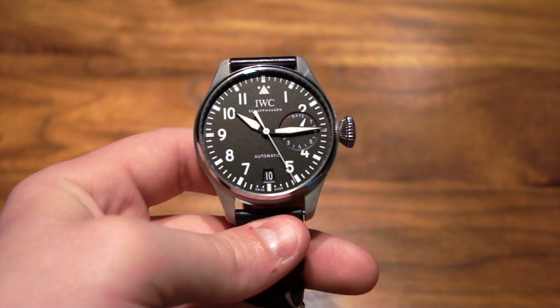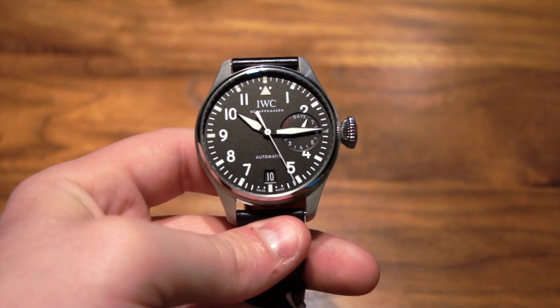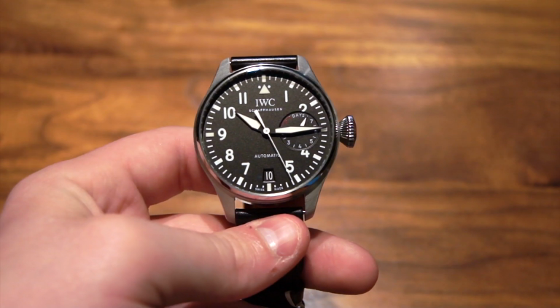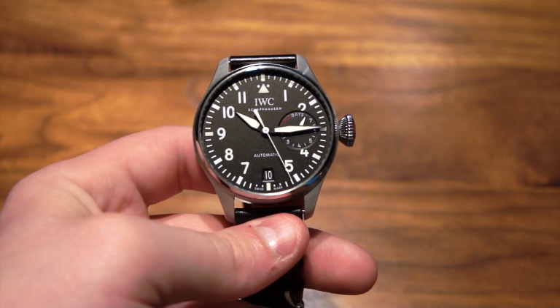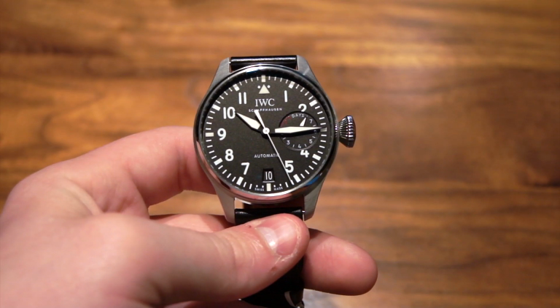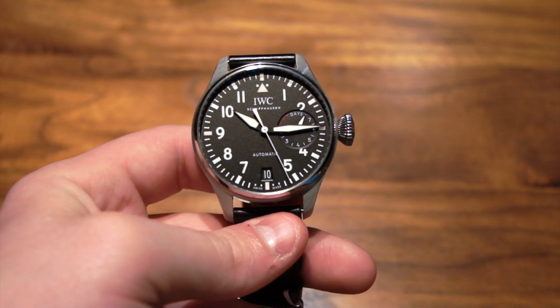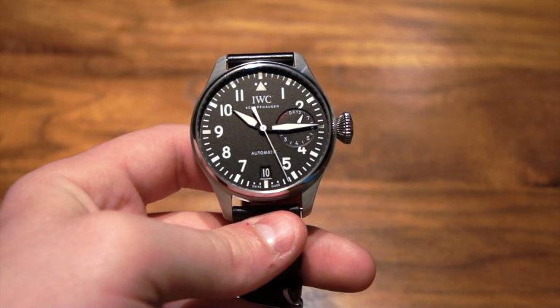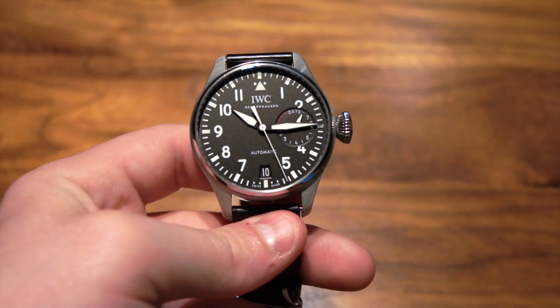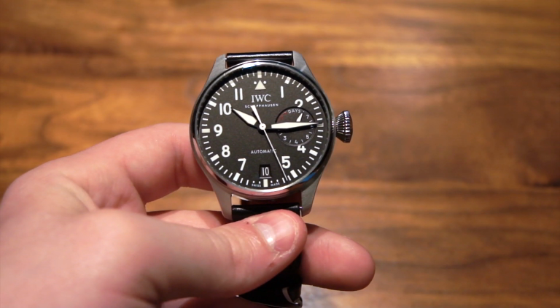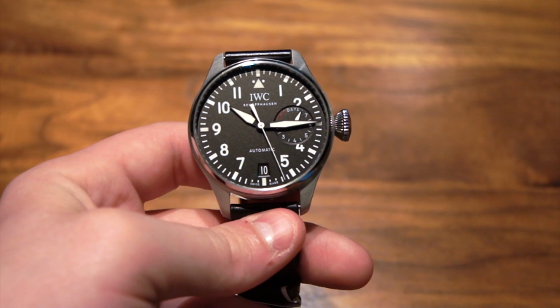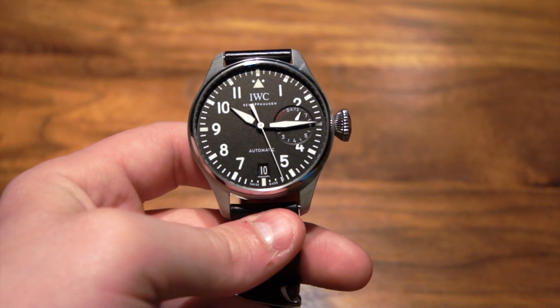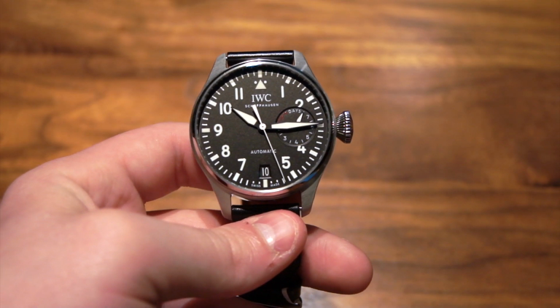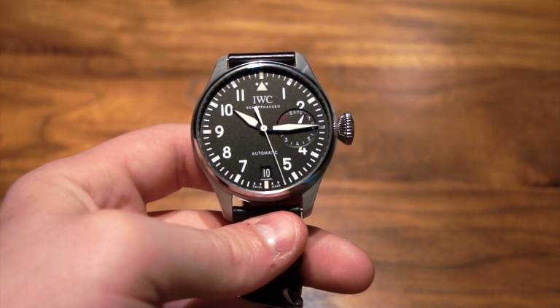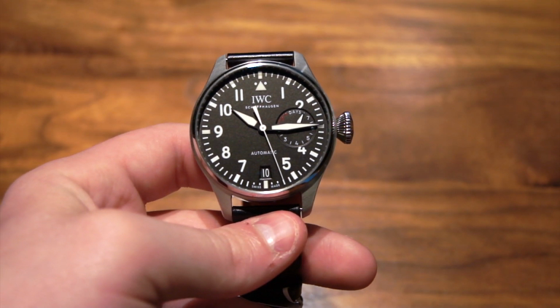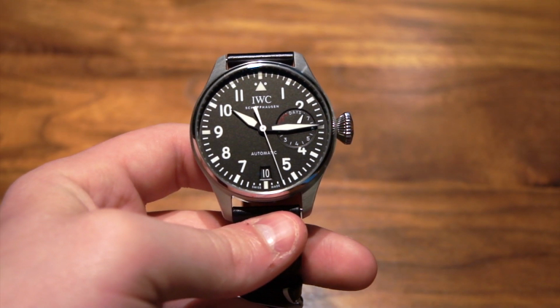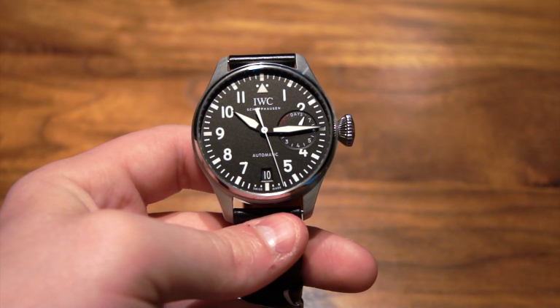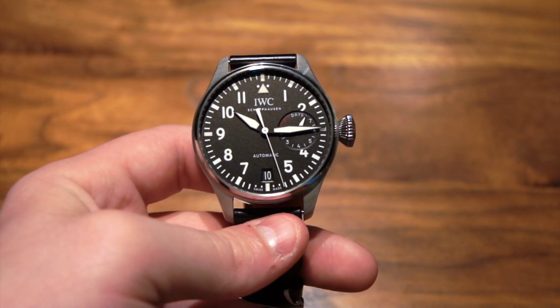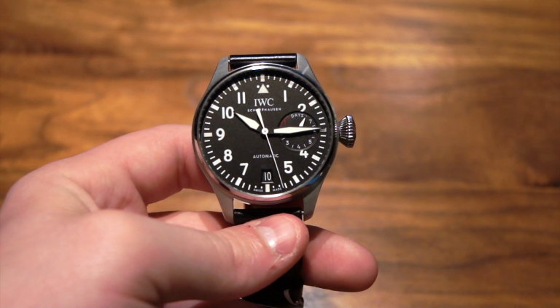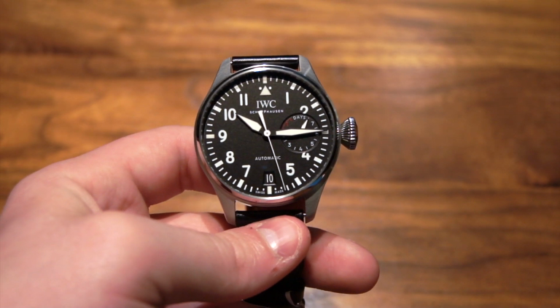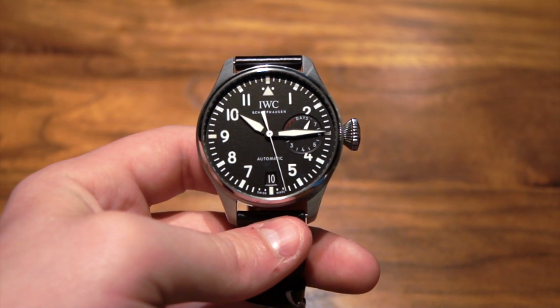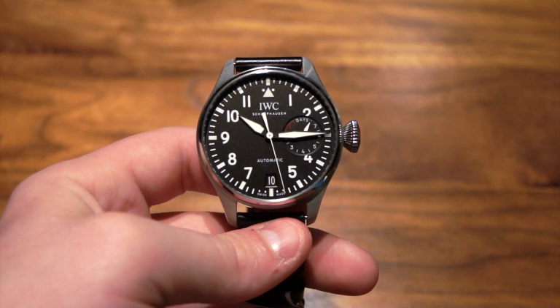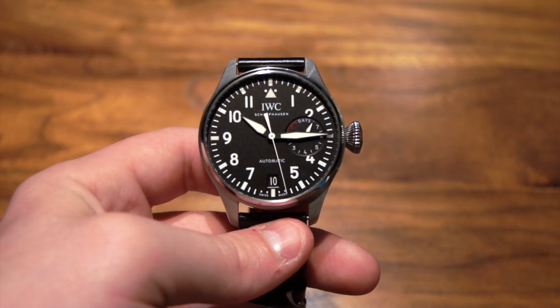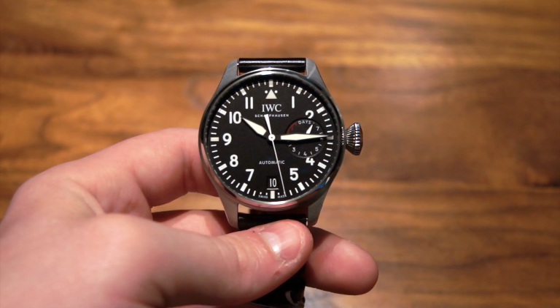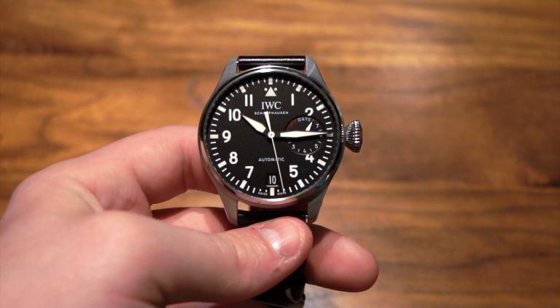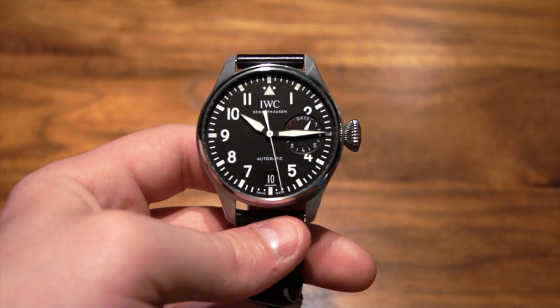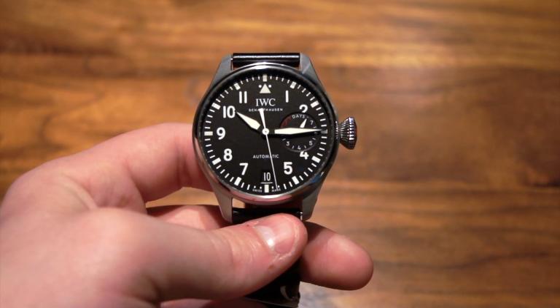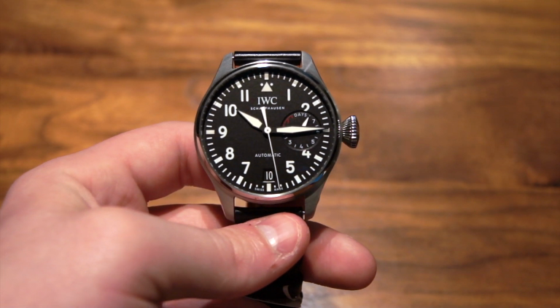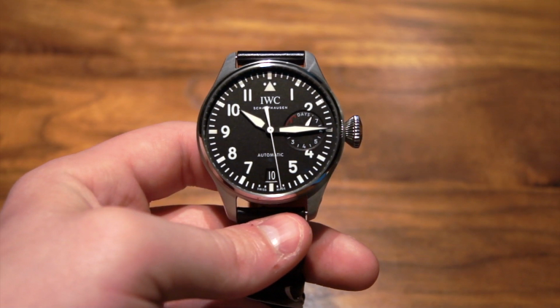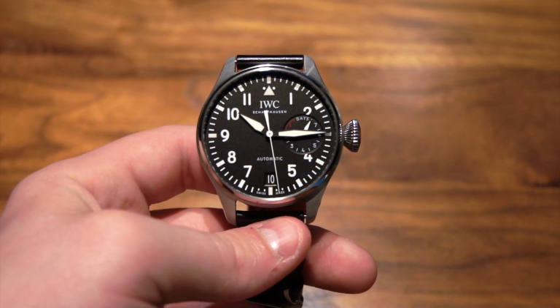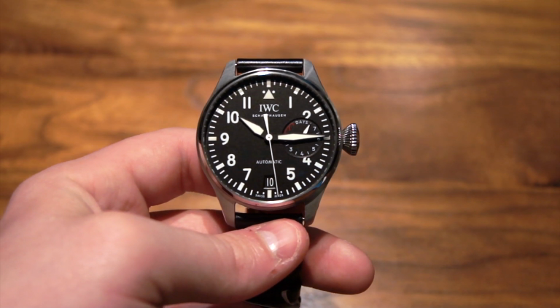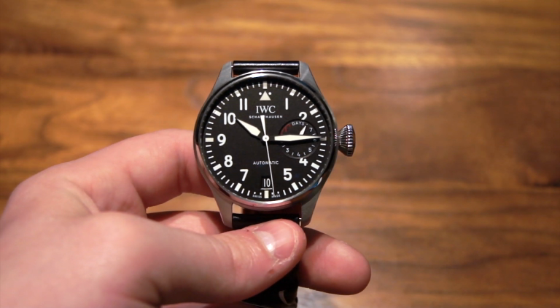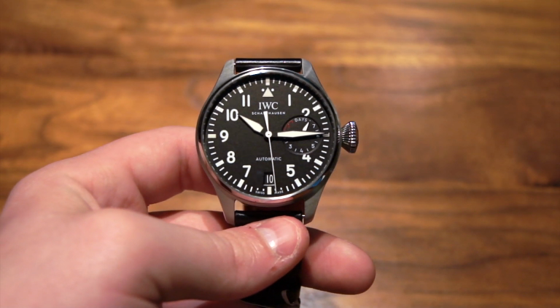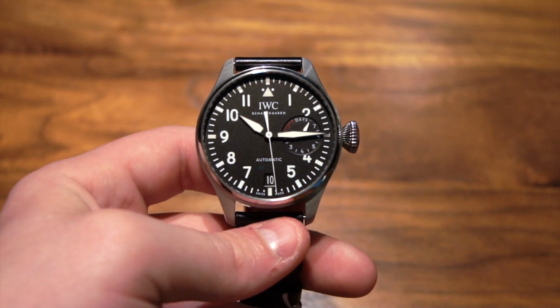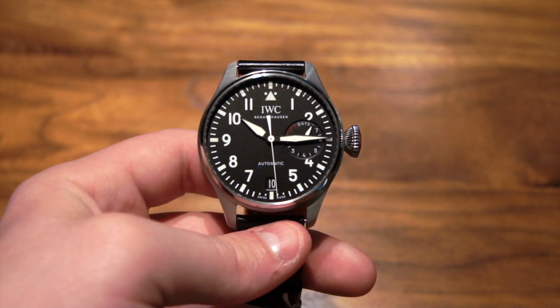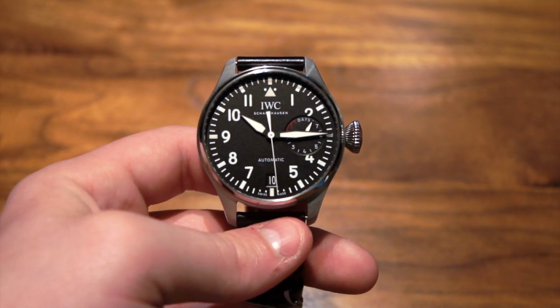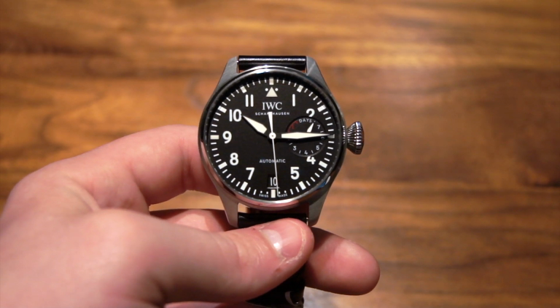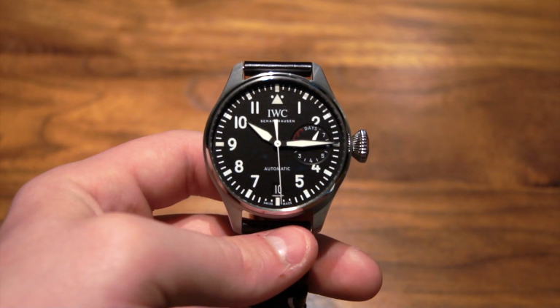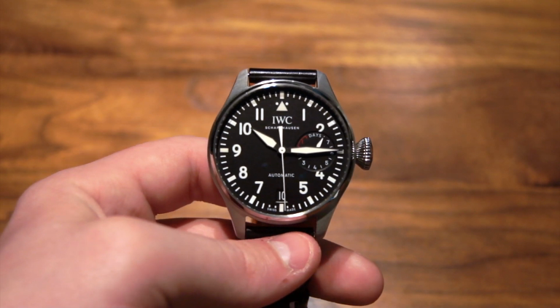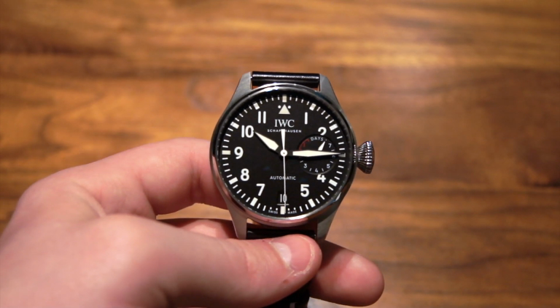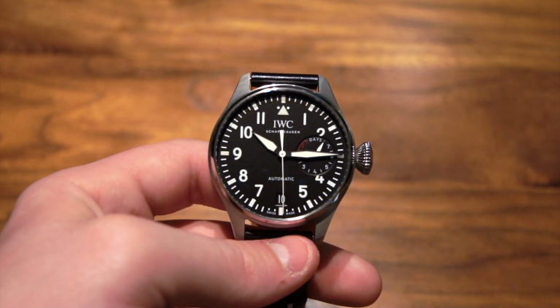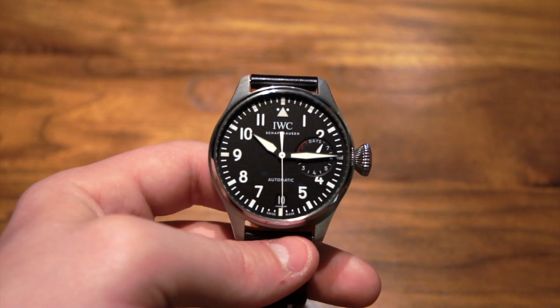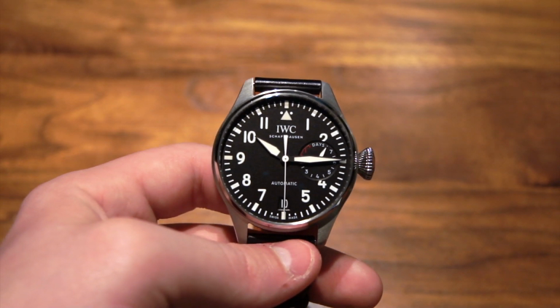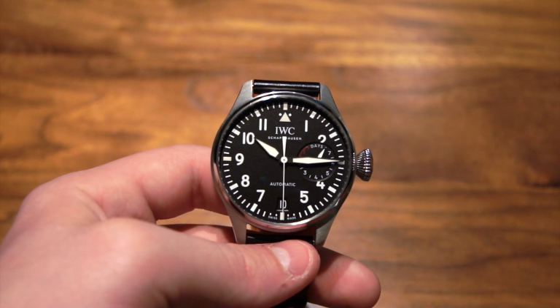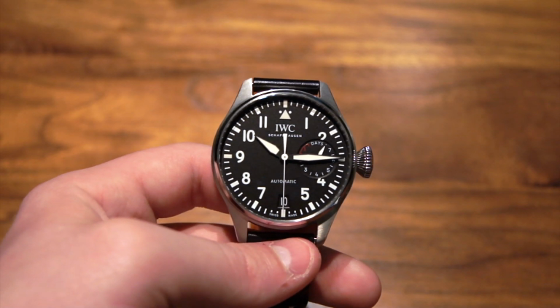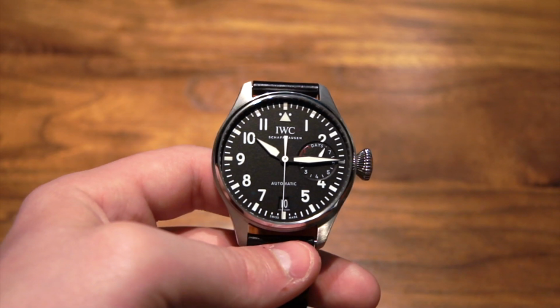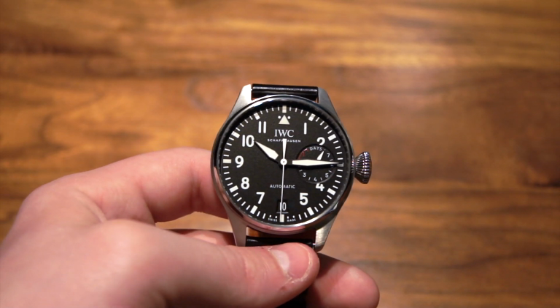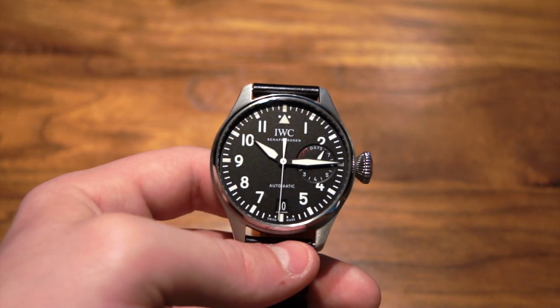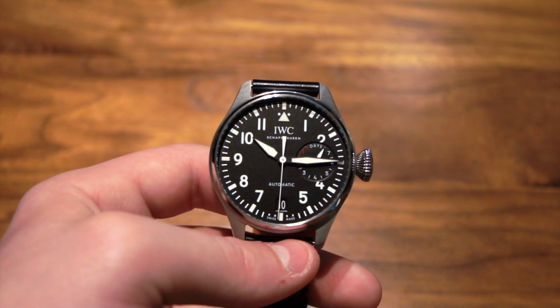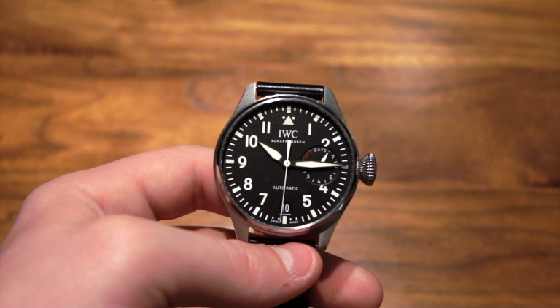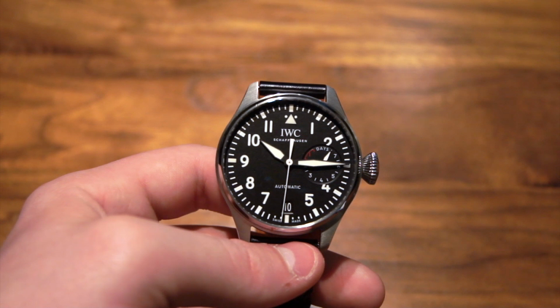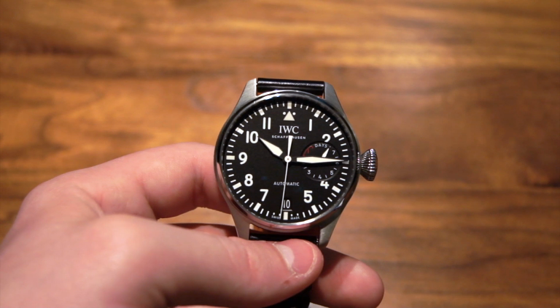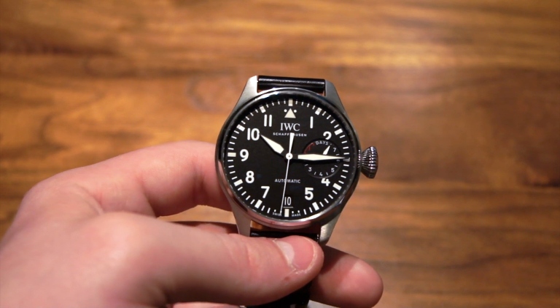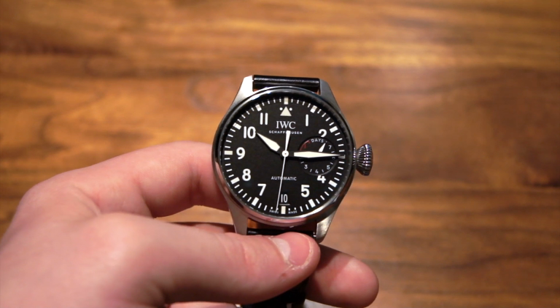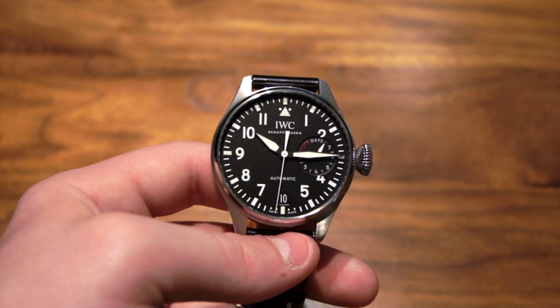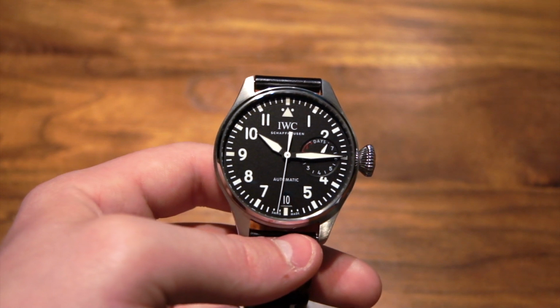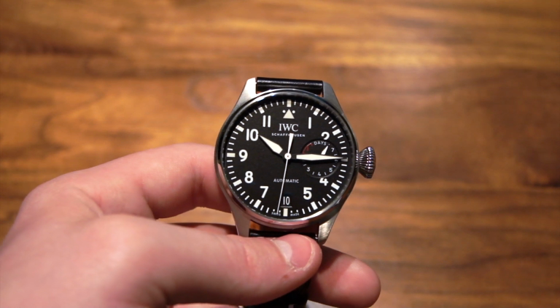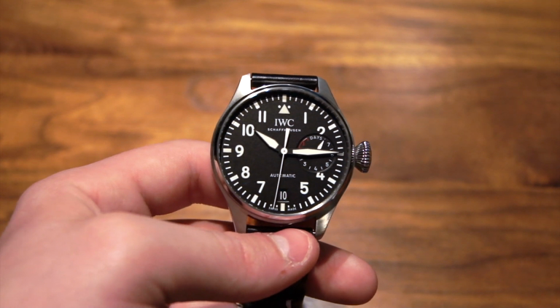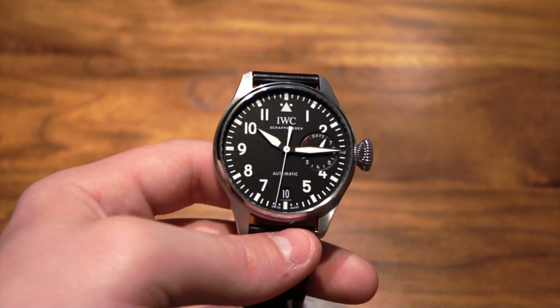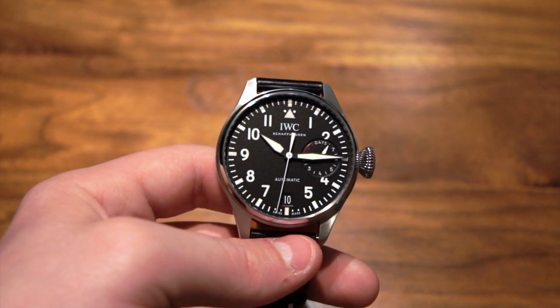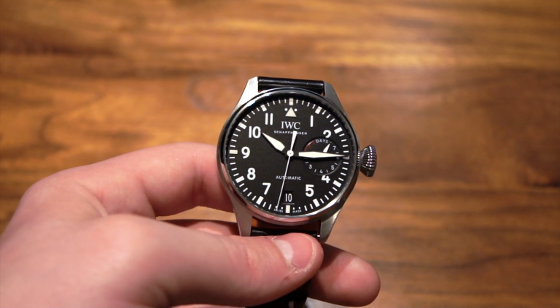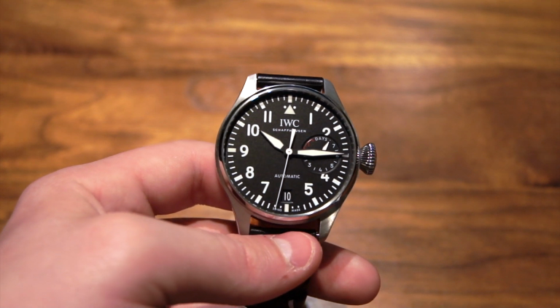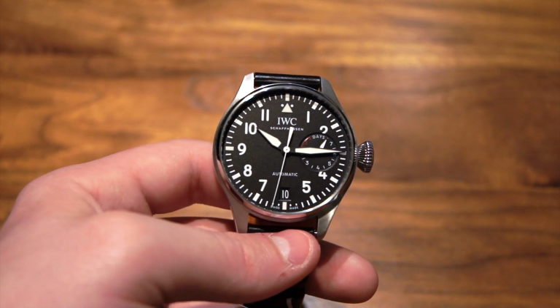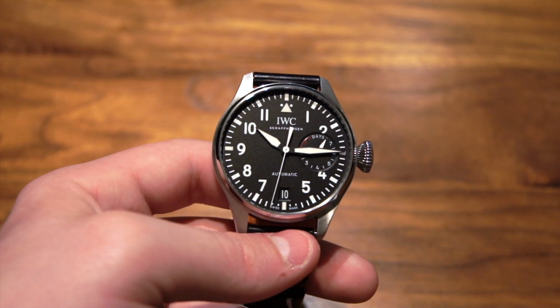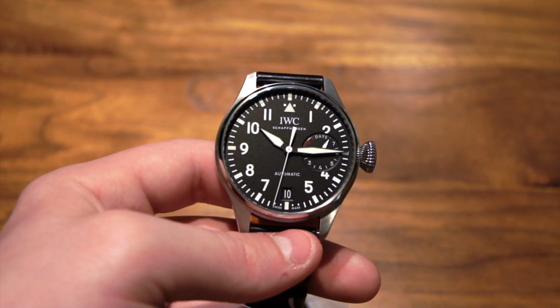Hi guys, this is Zach from Watches on You, and today I'm going to be taking a look at the IWC Big Pilot with the black dial.